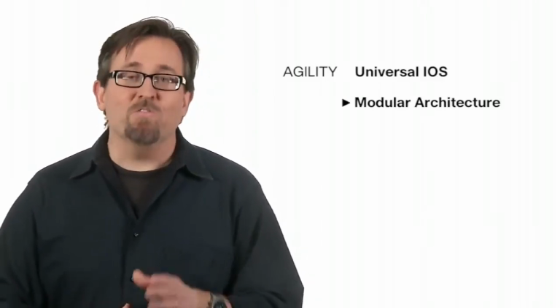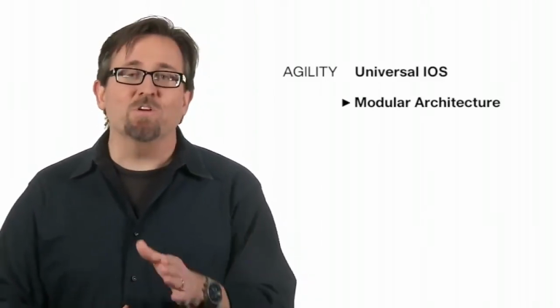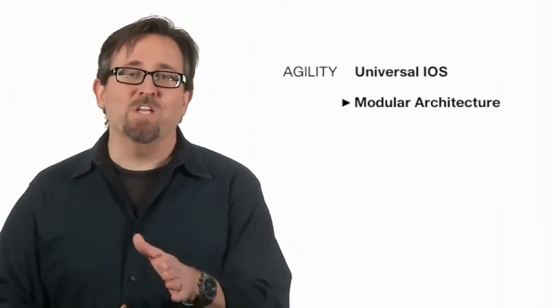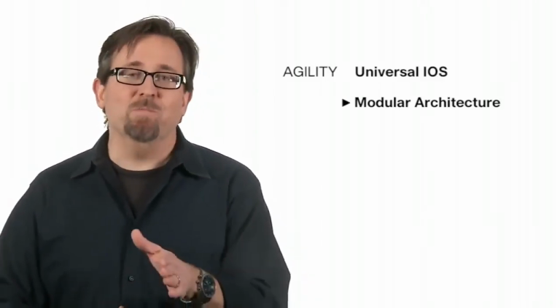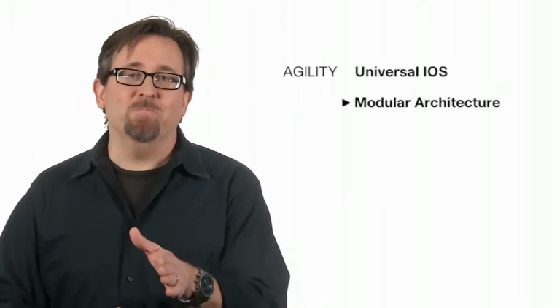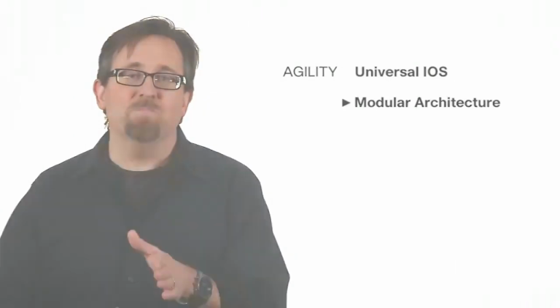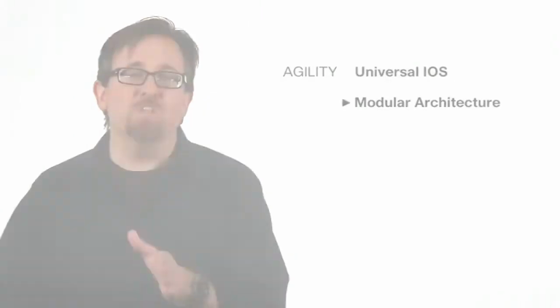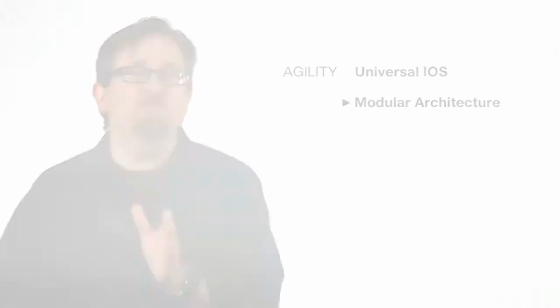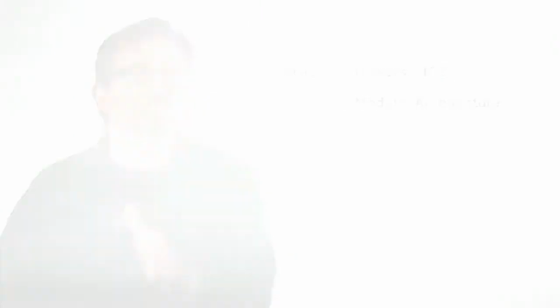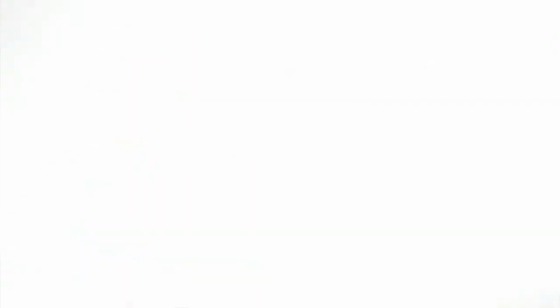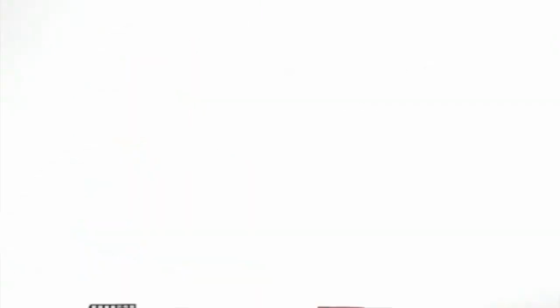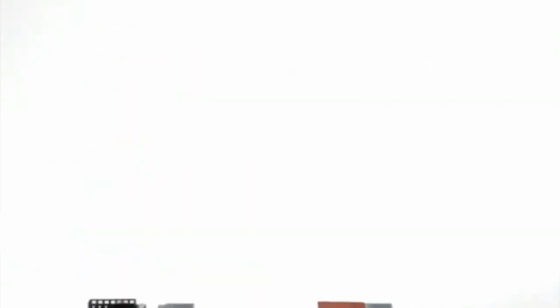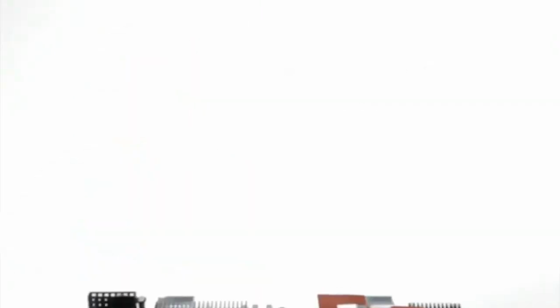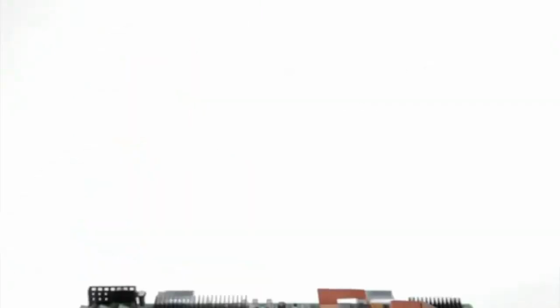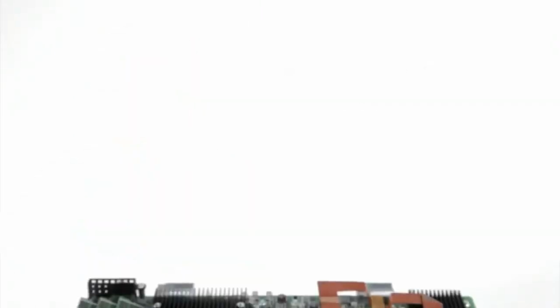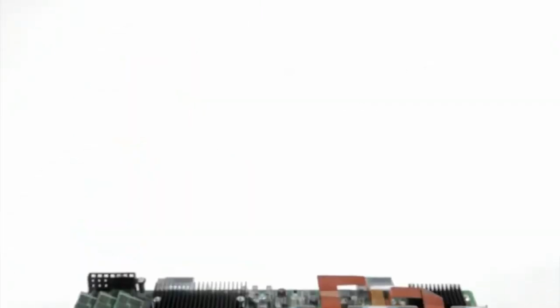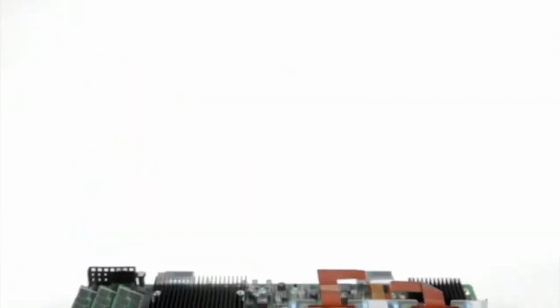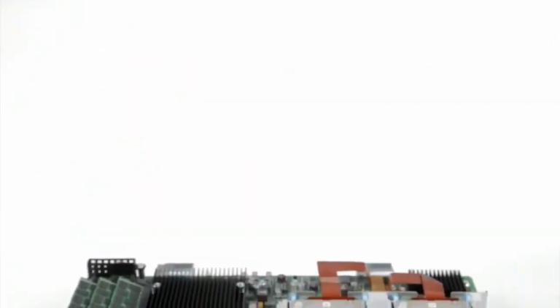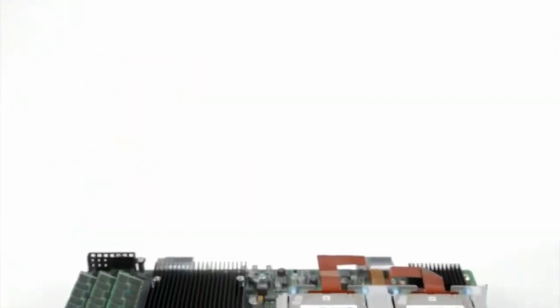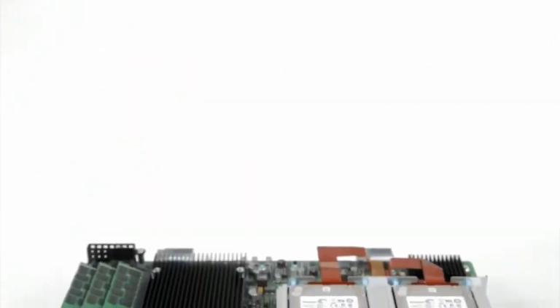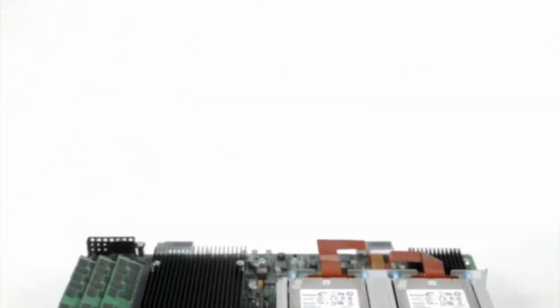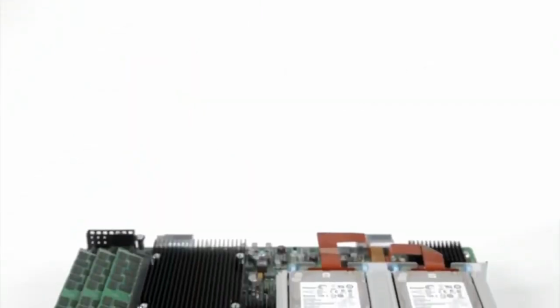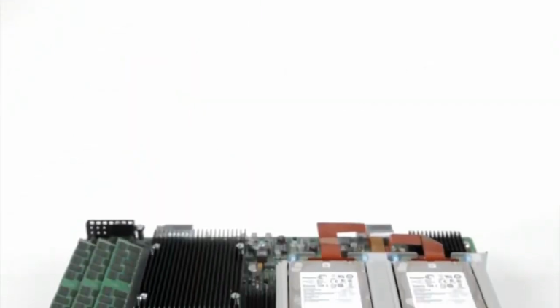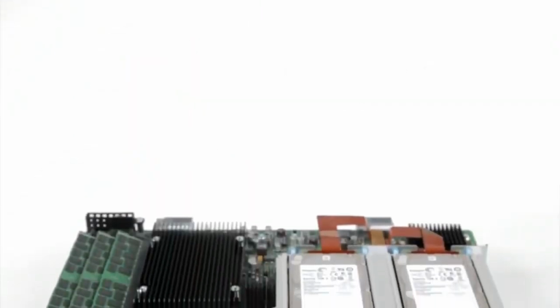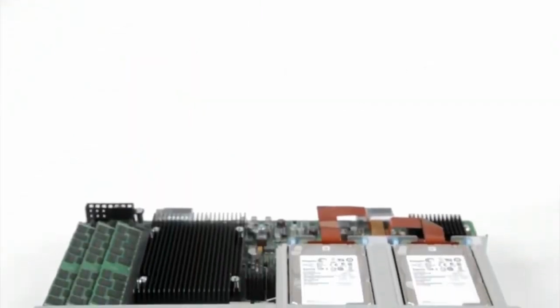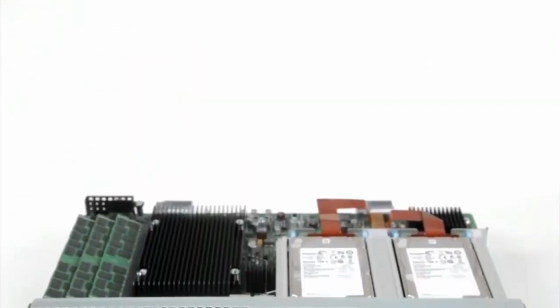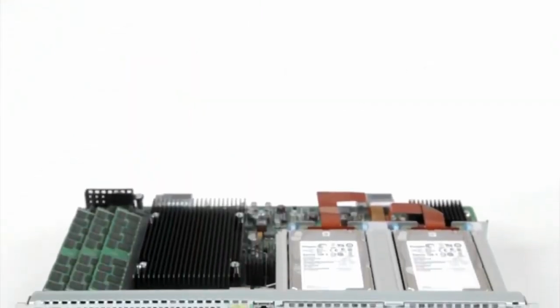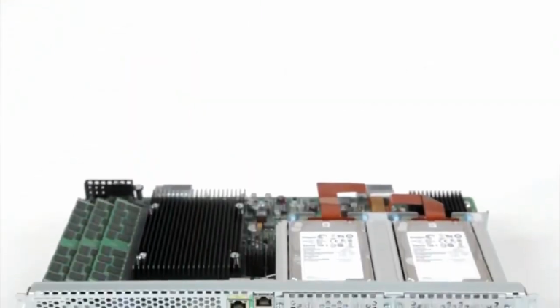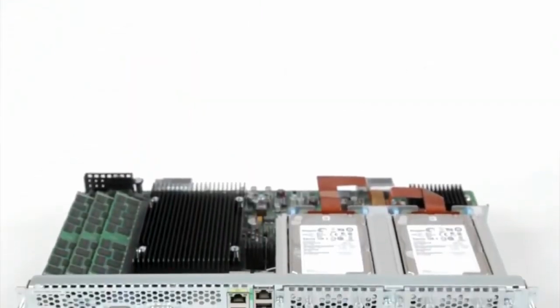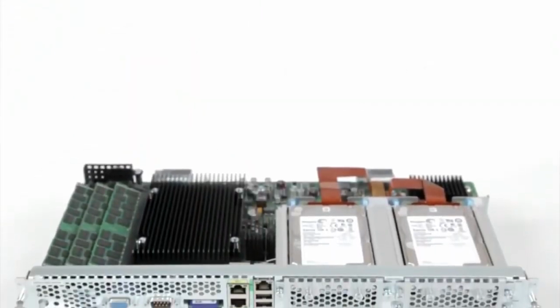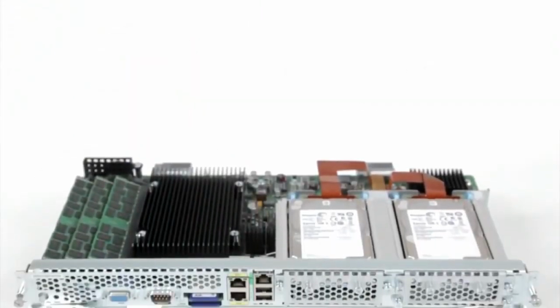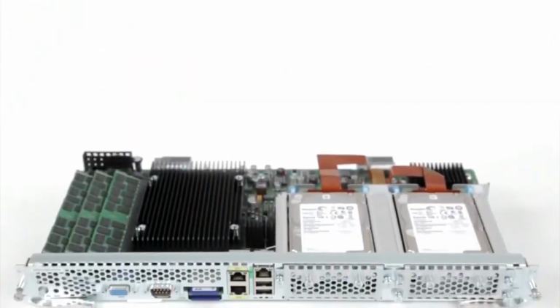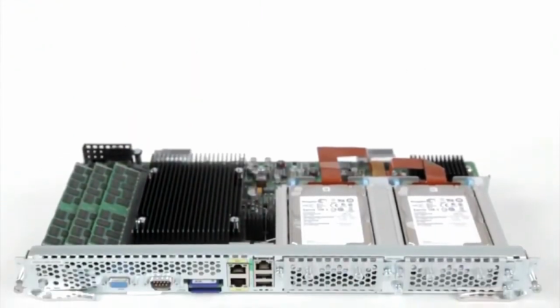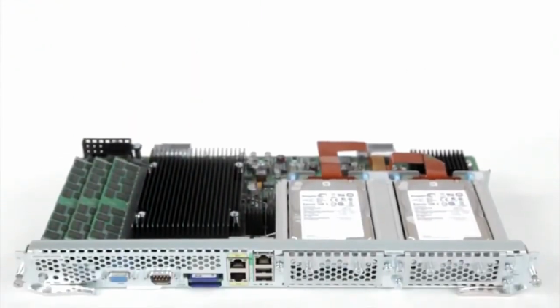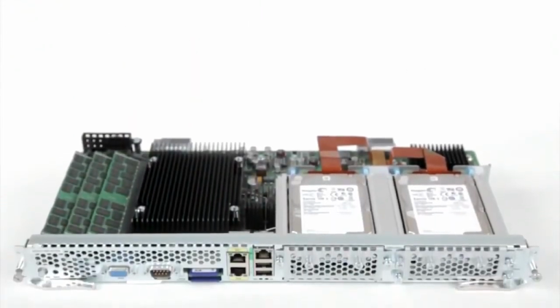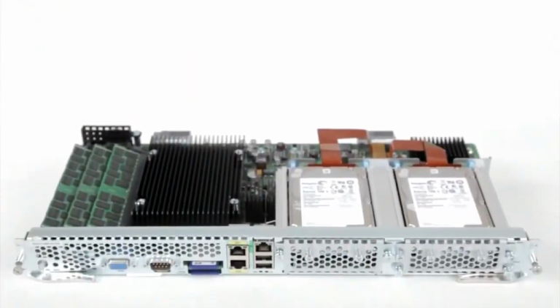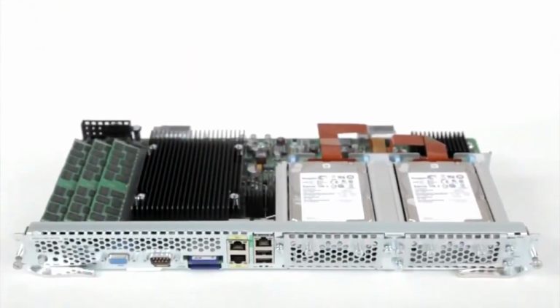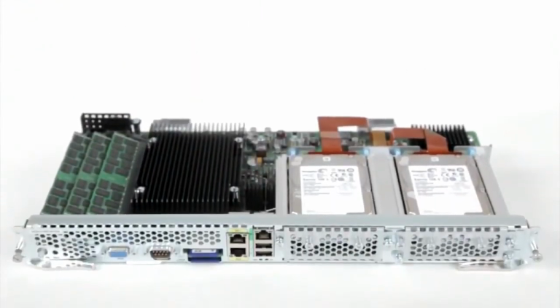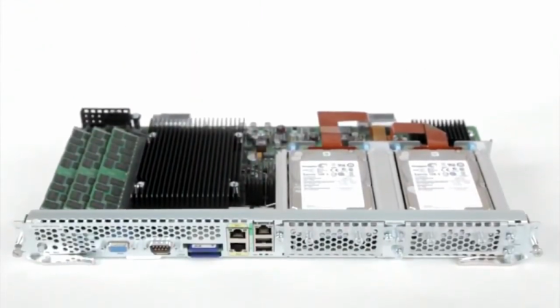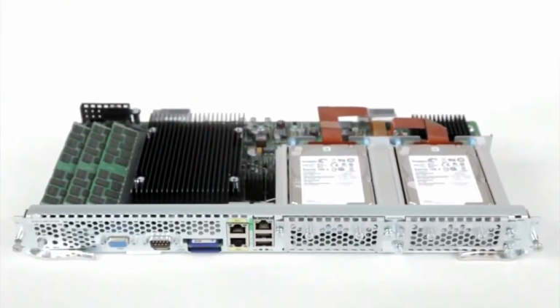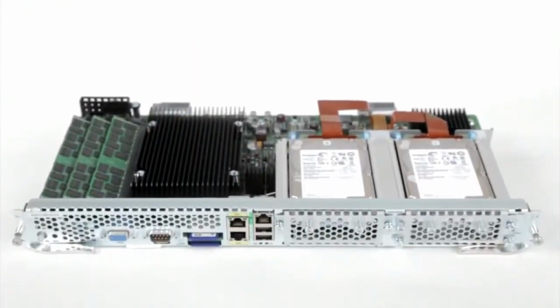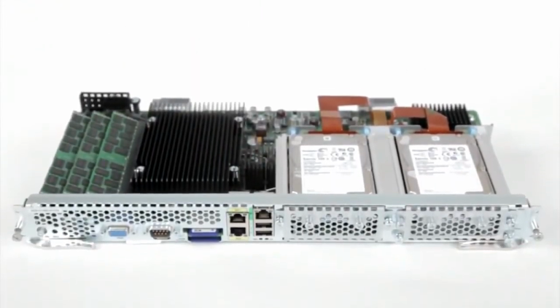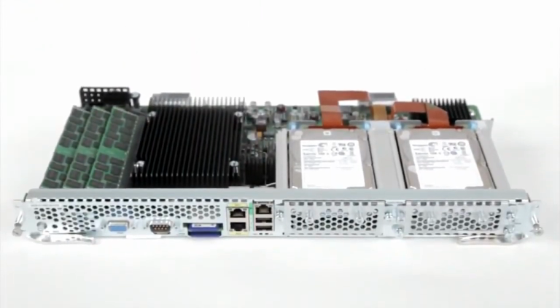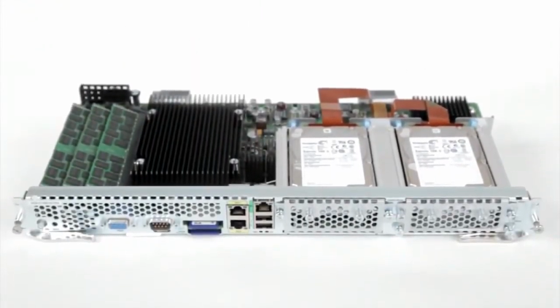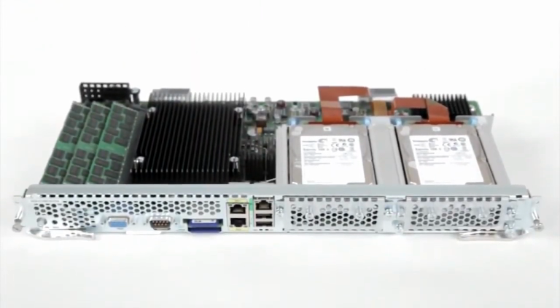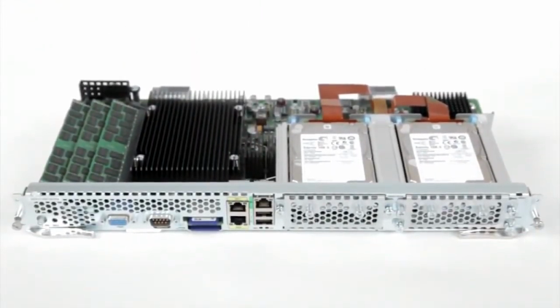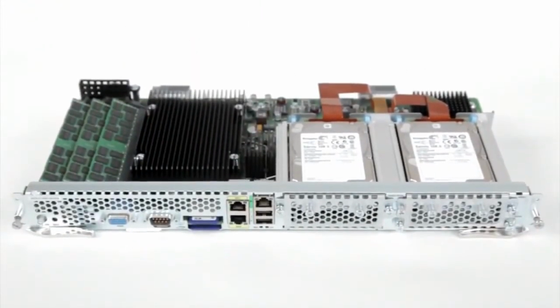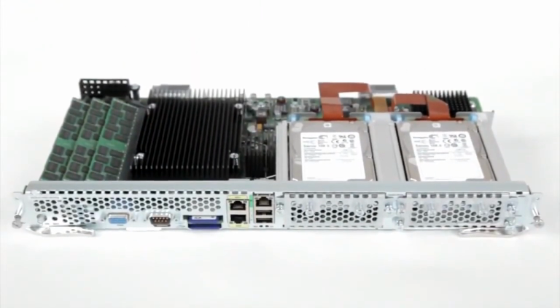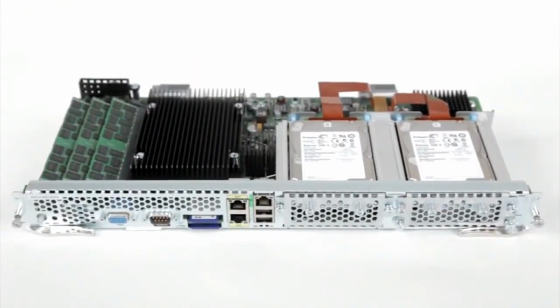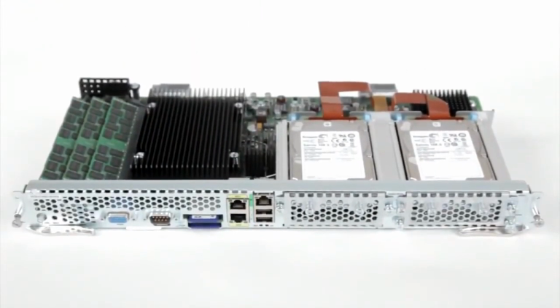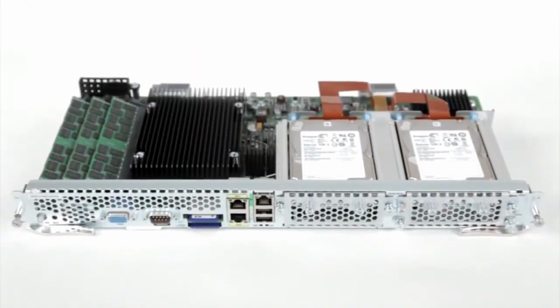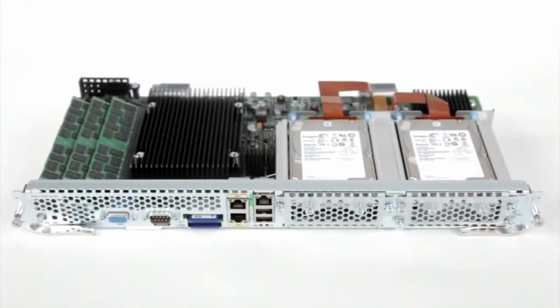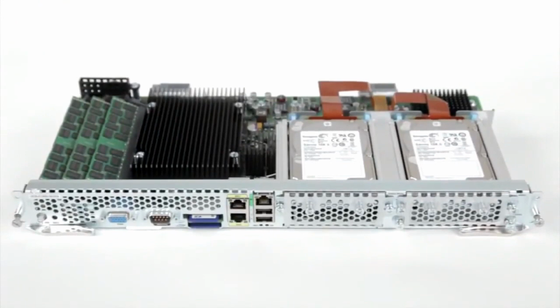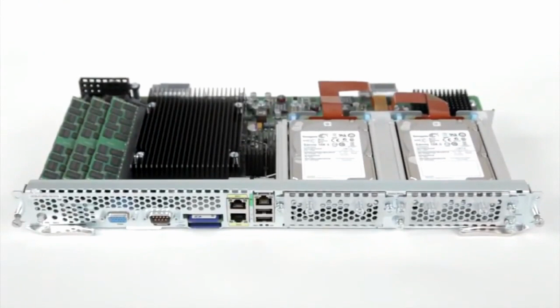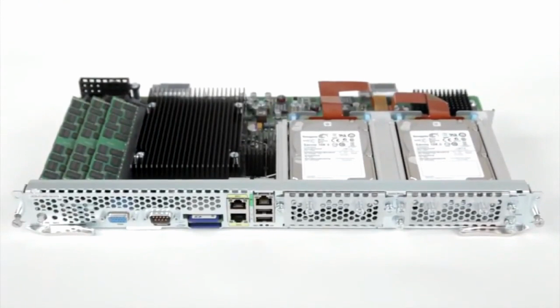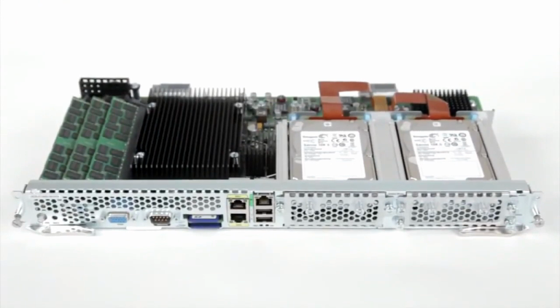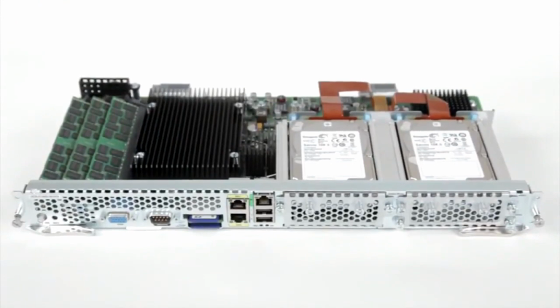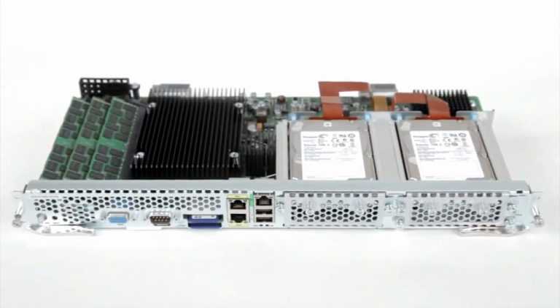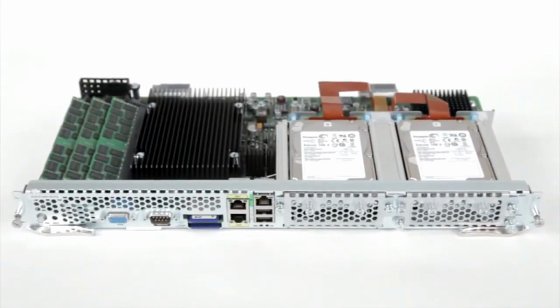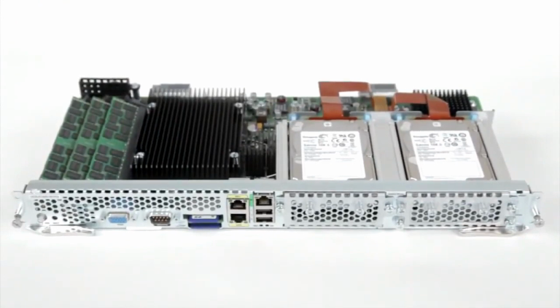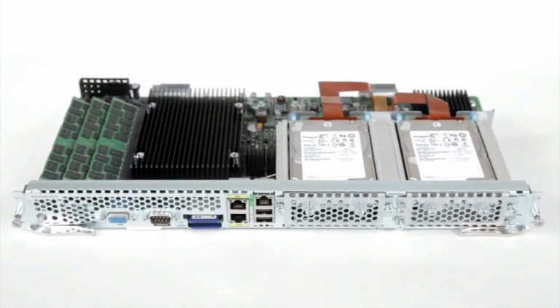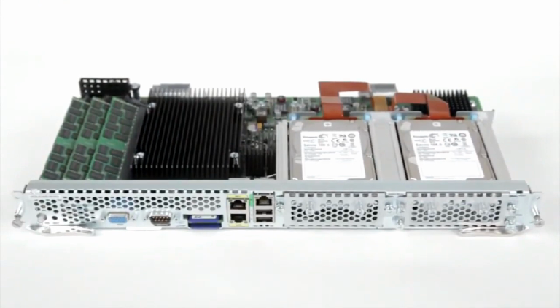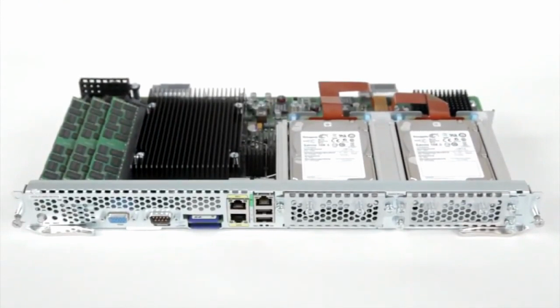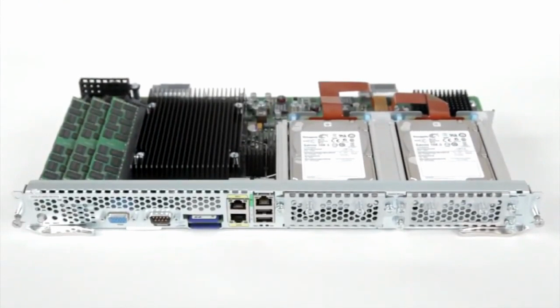For example, the UCS eSeries is a data center class server blade, allowing for easy hosting and scaling of those local branch applications.